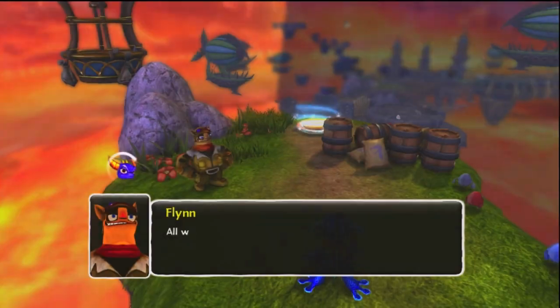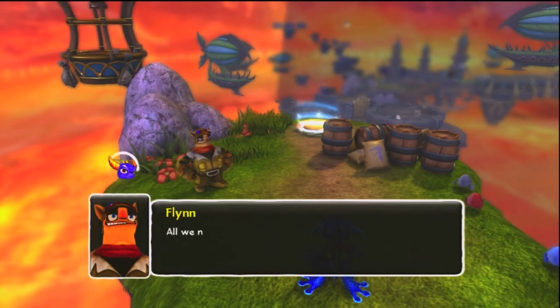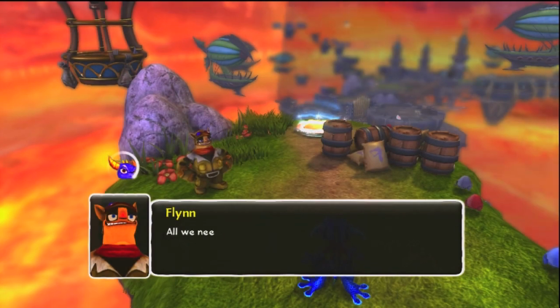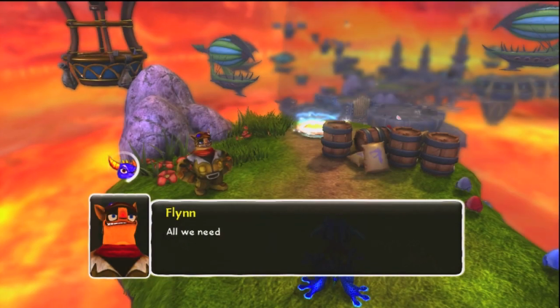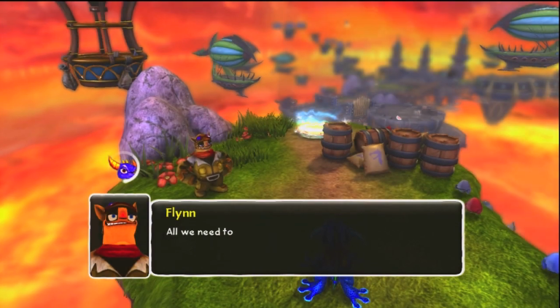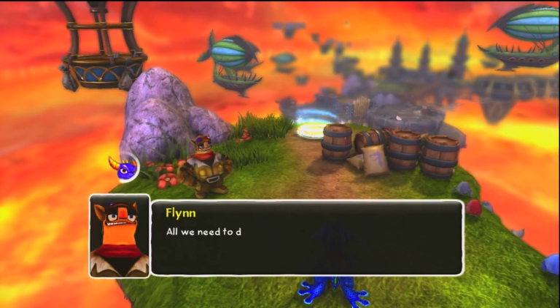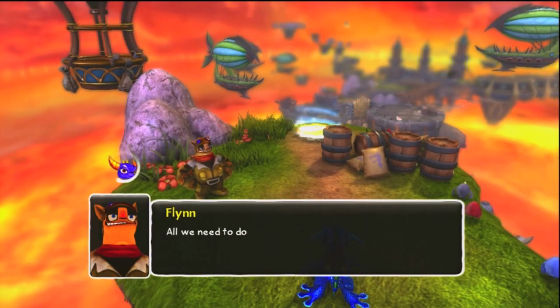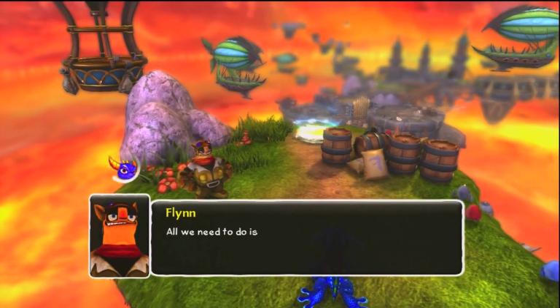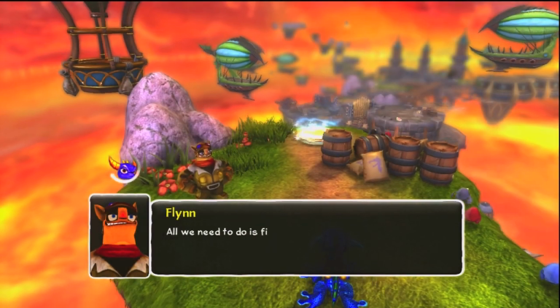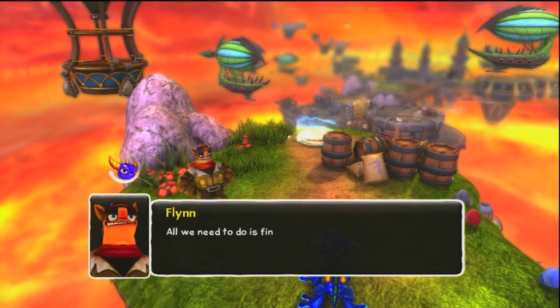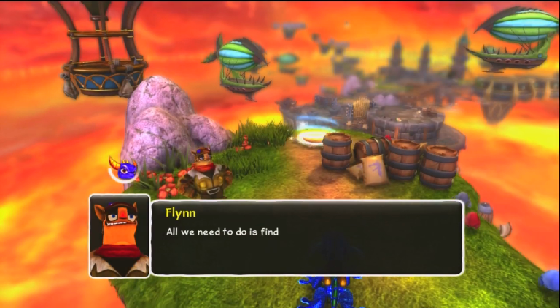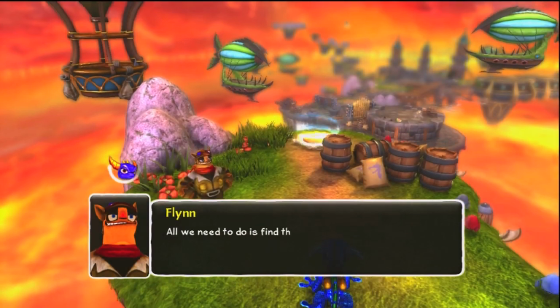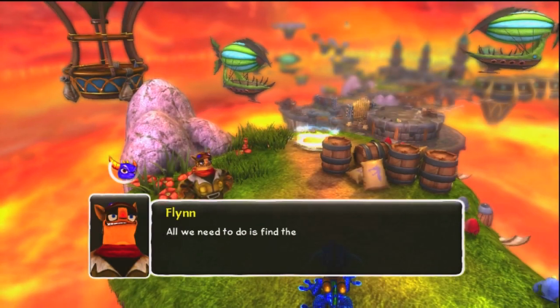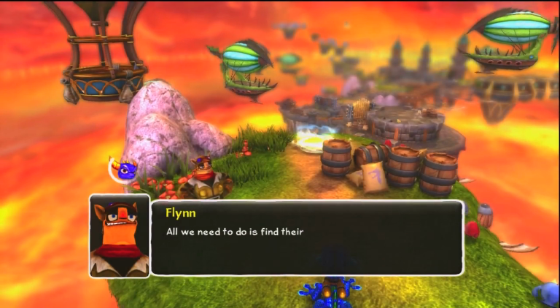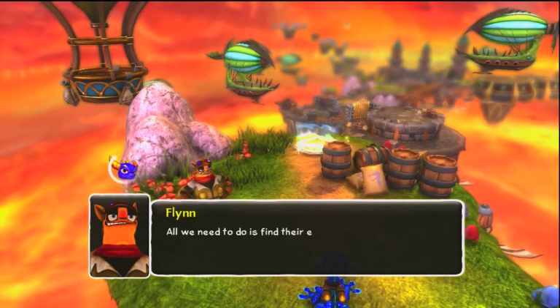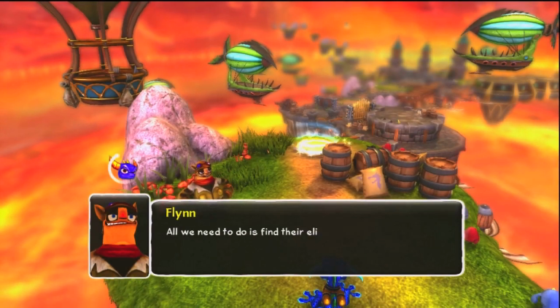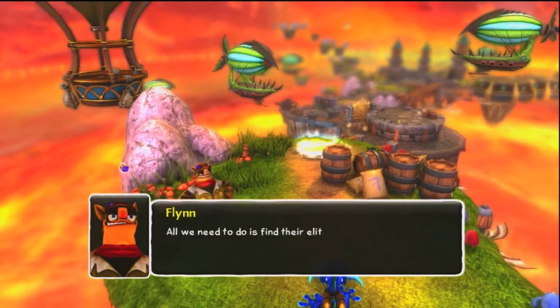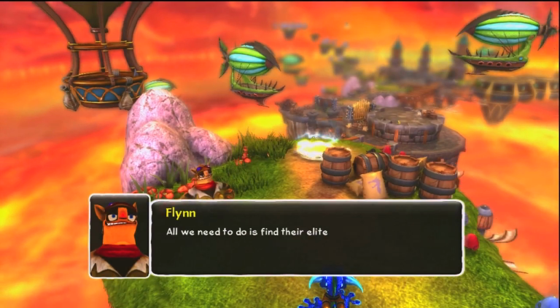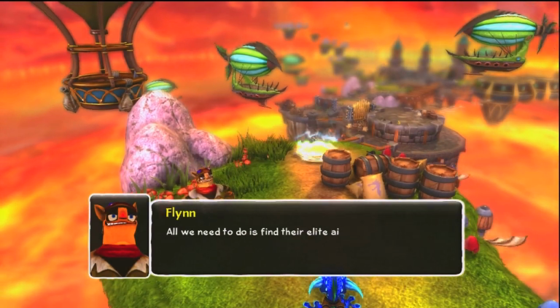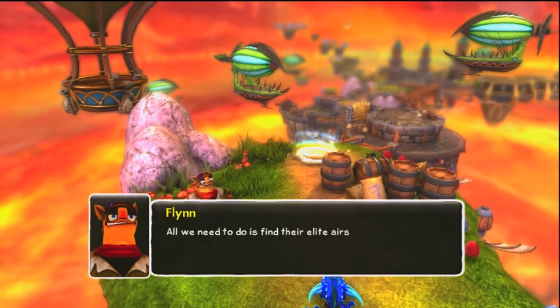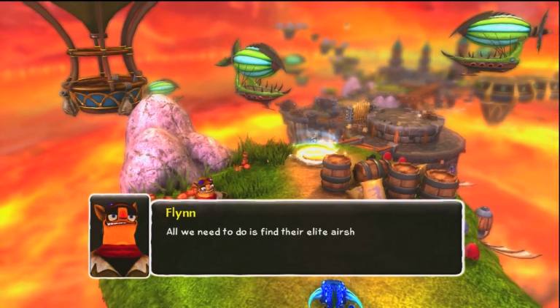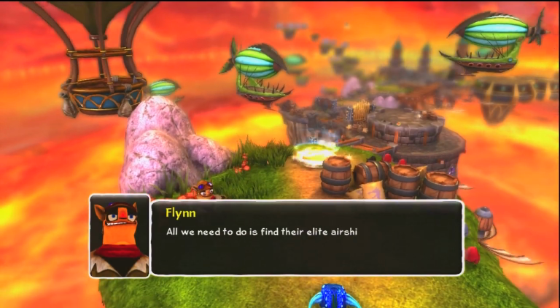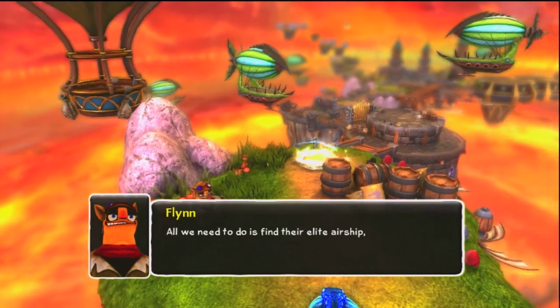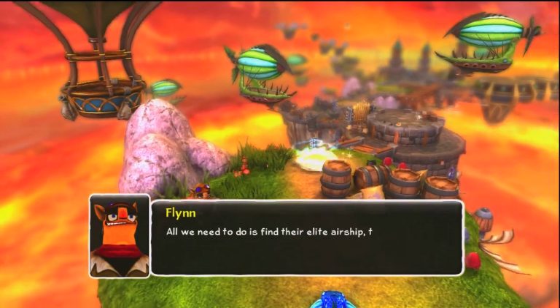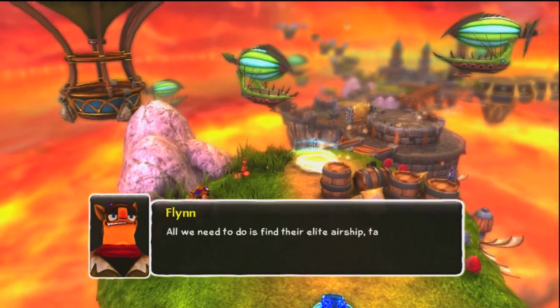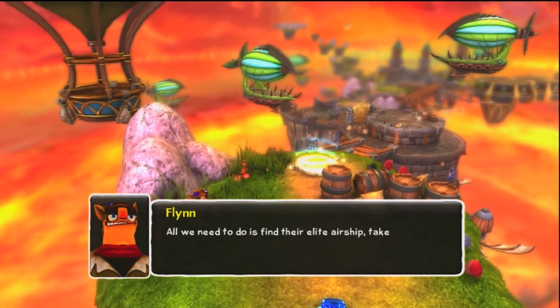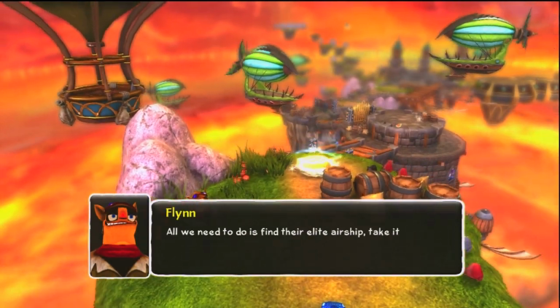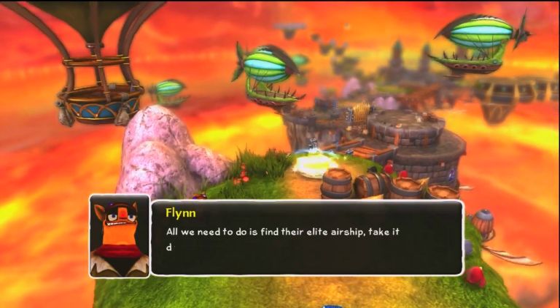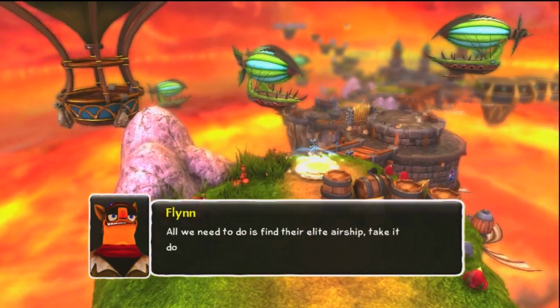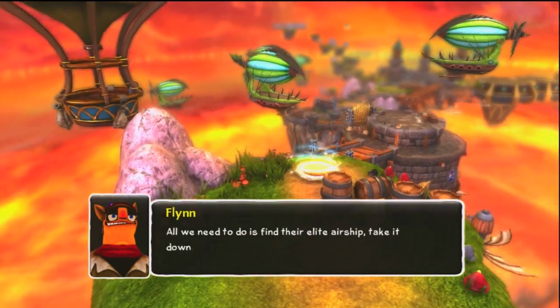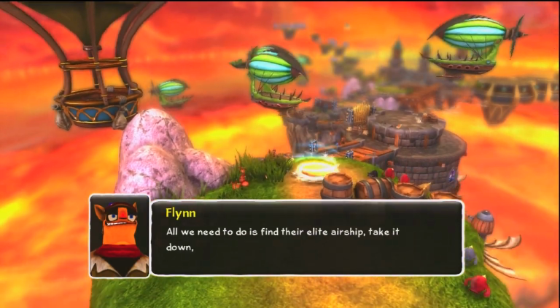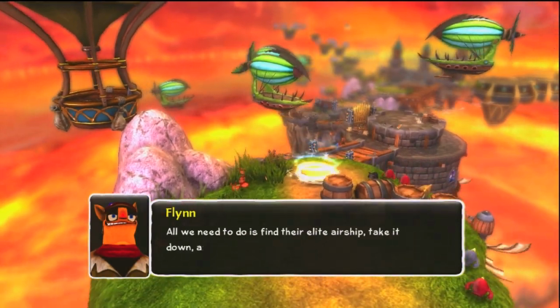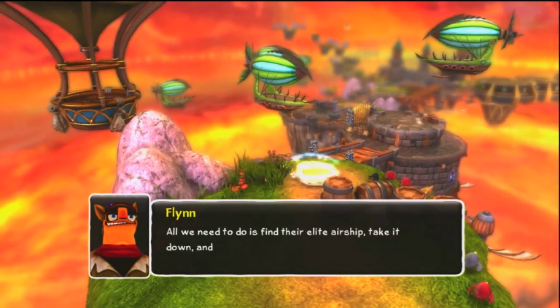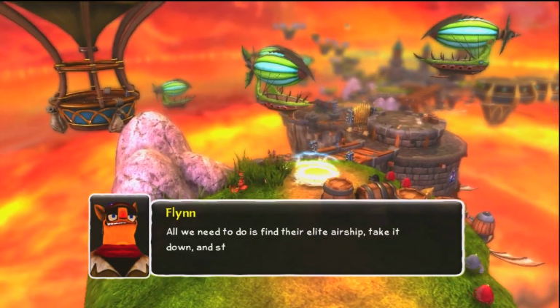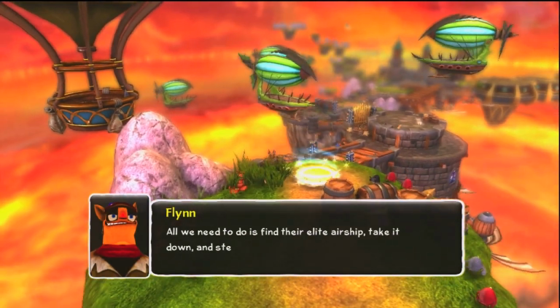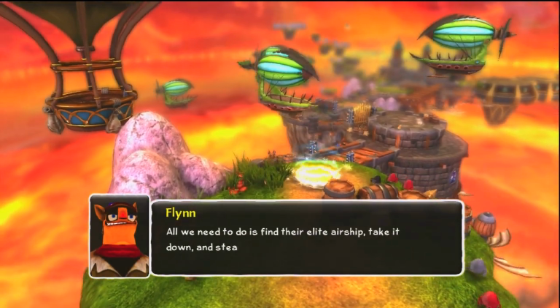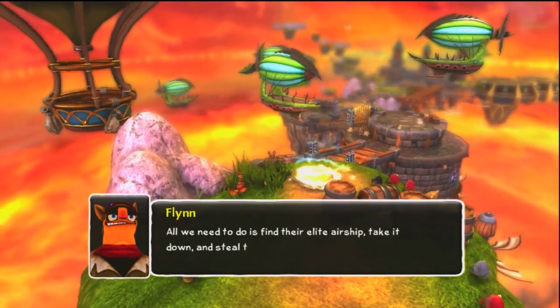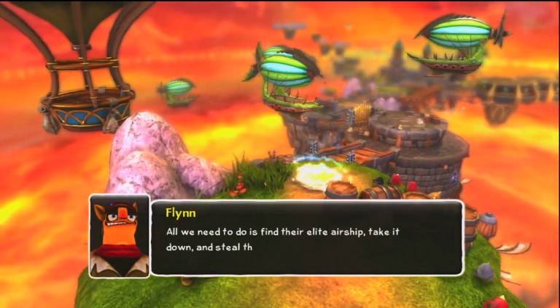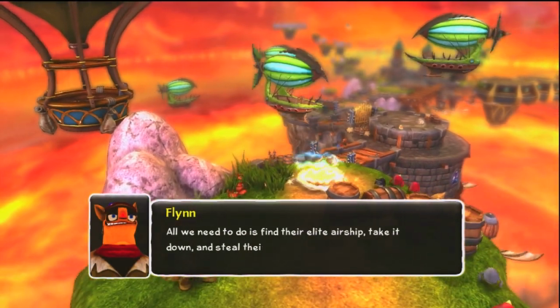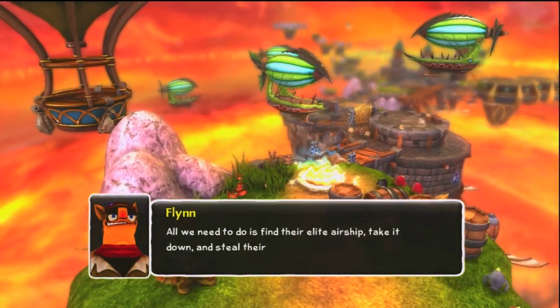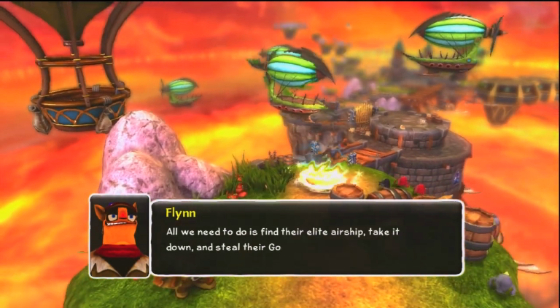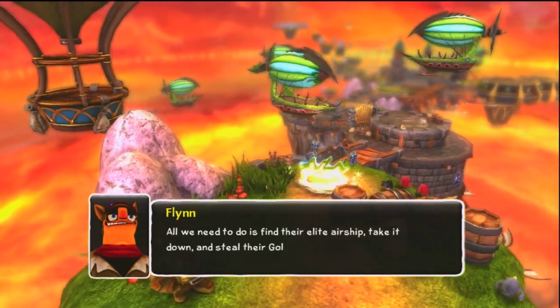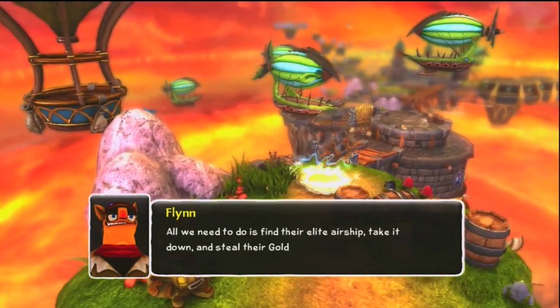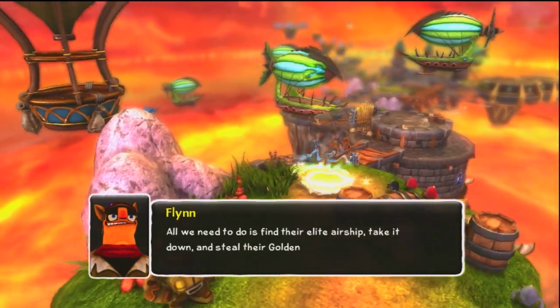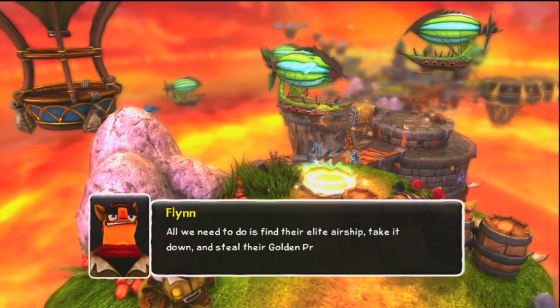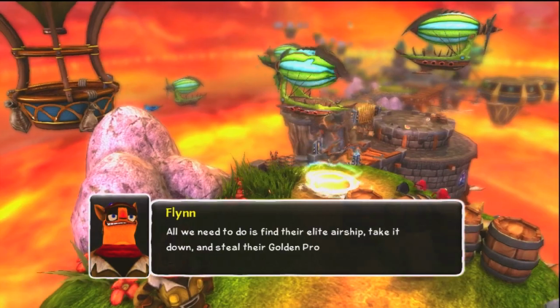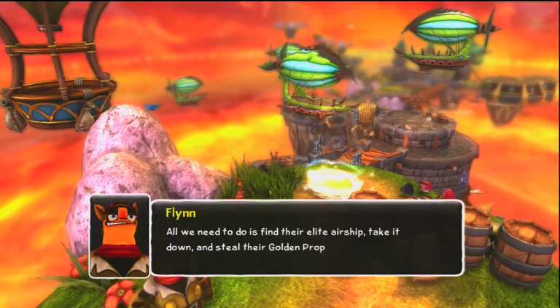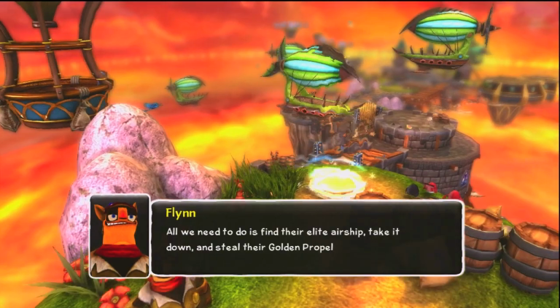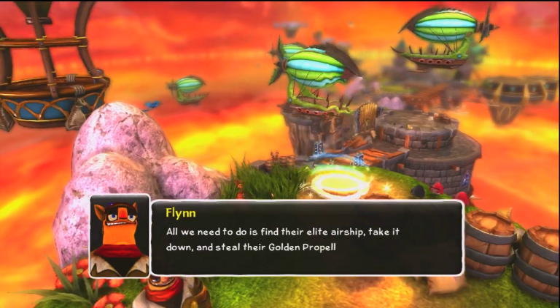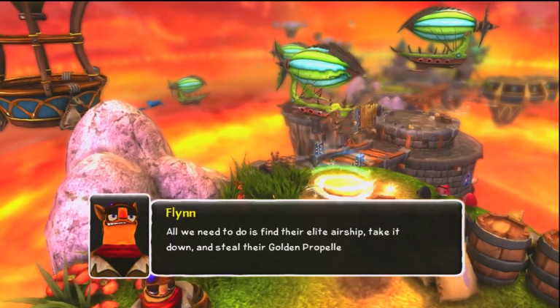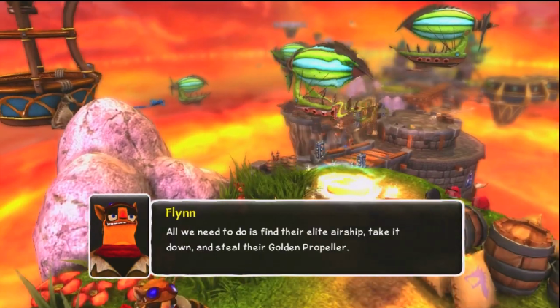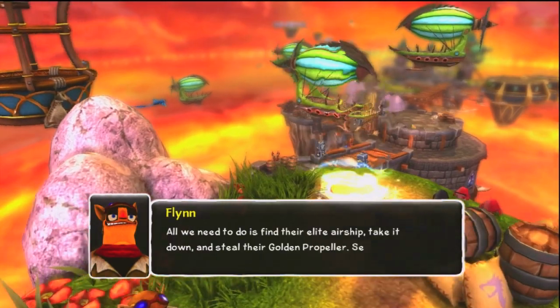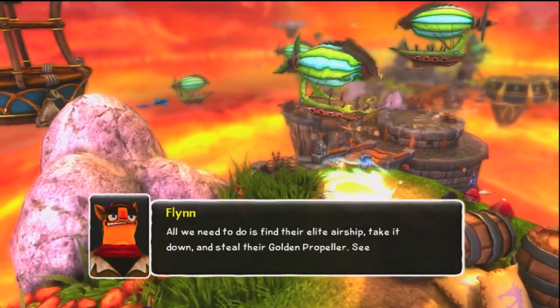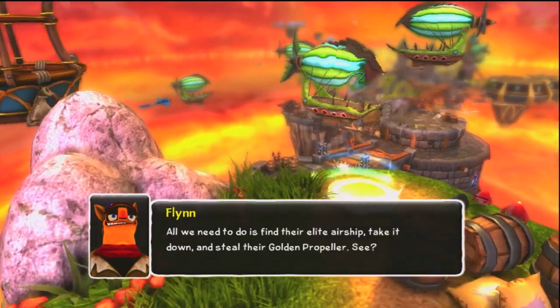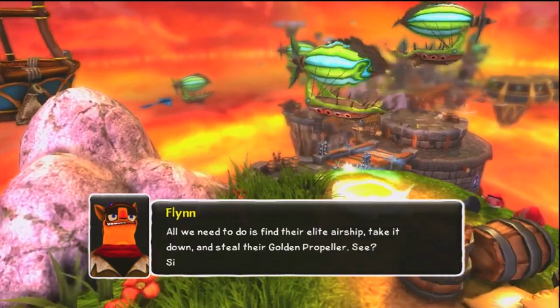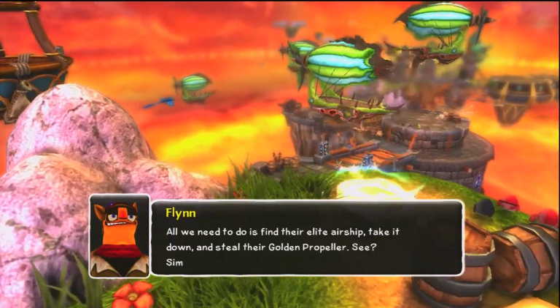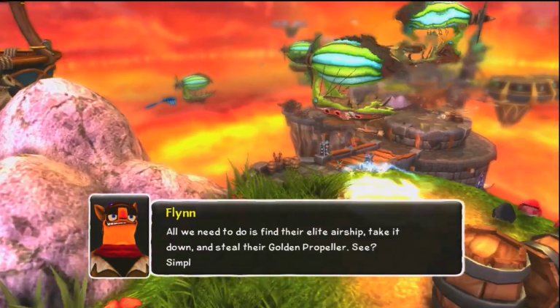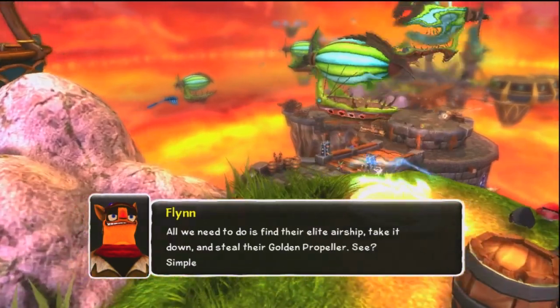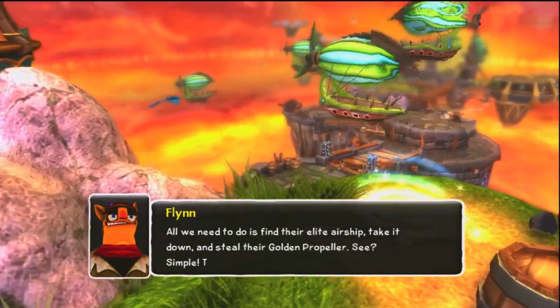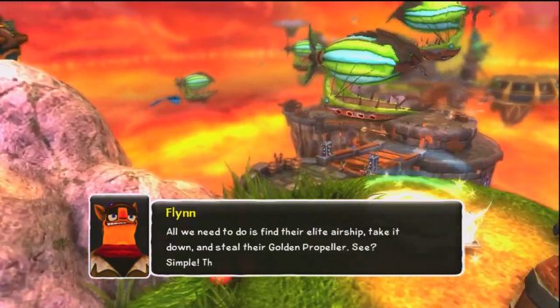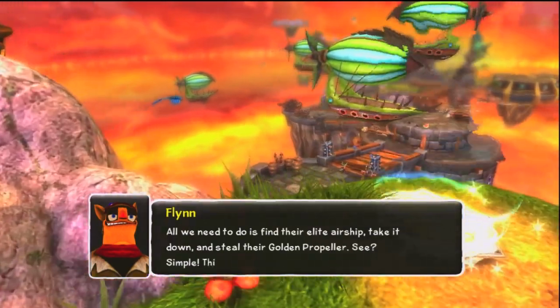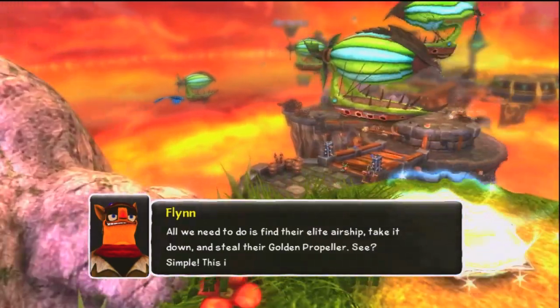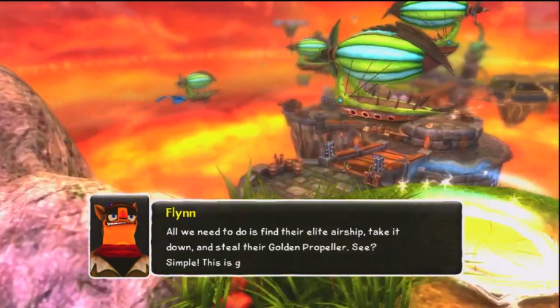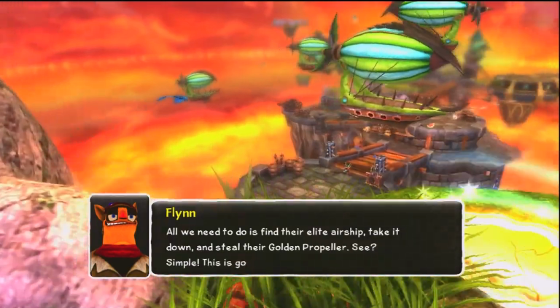All we need to do is find their elite airship, take it down and steal their golden propeller. See? Simple.